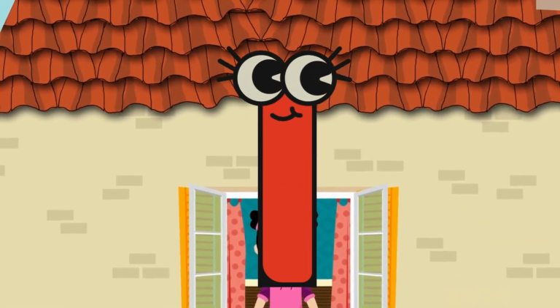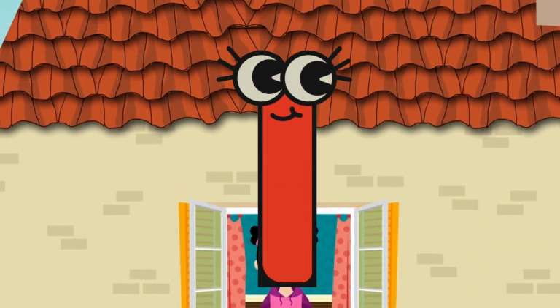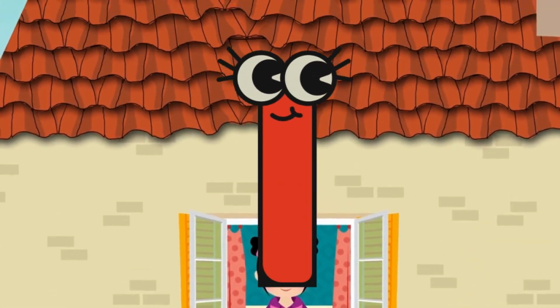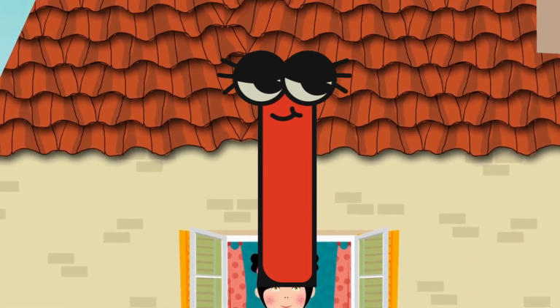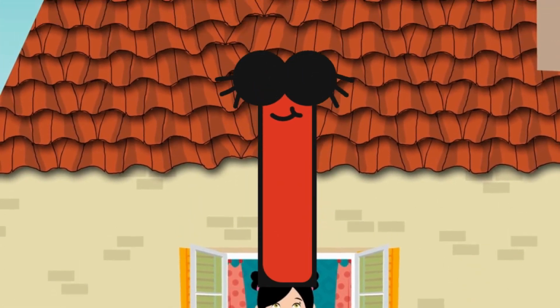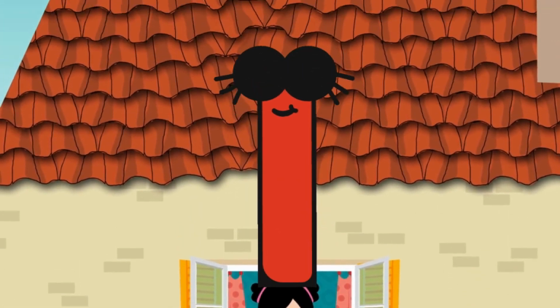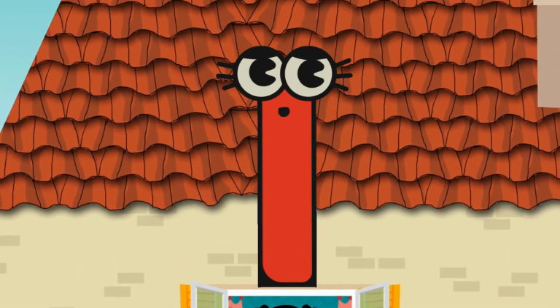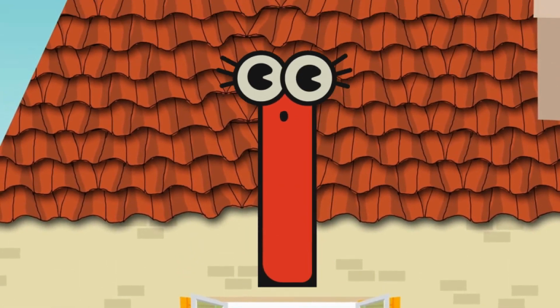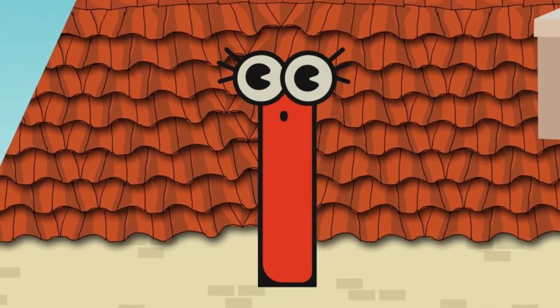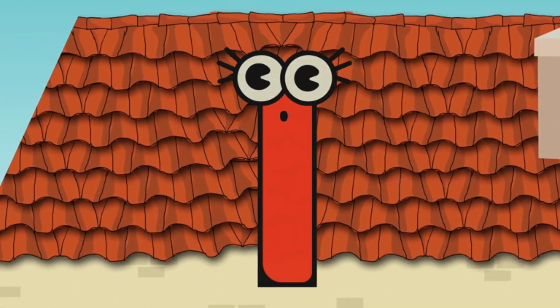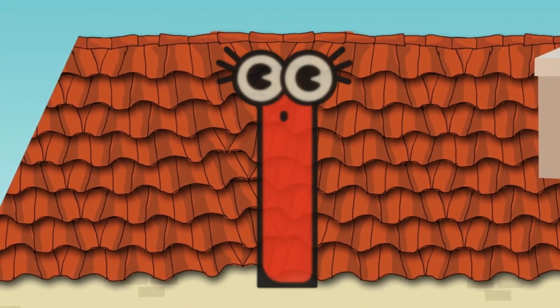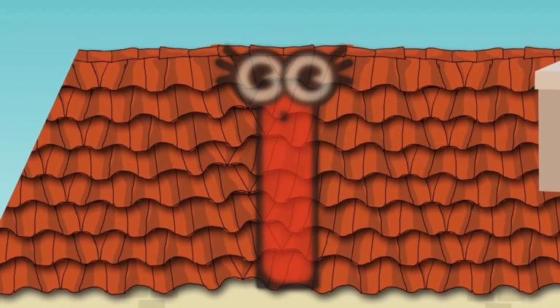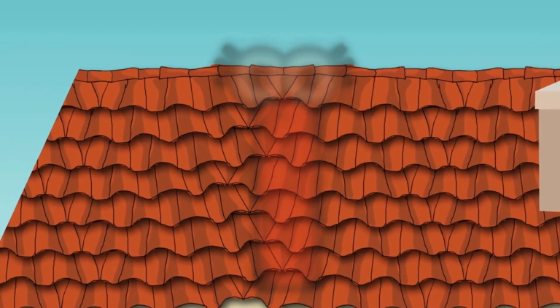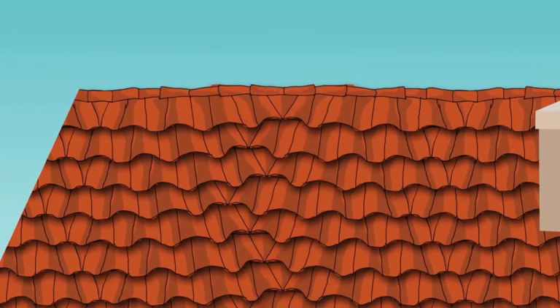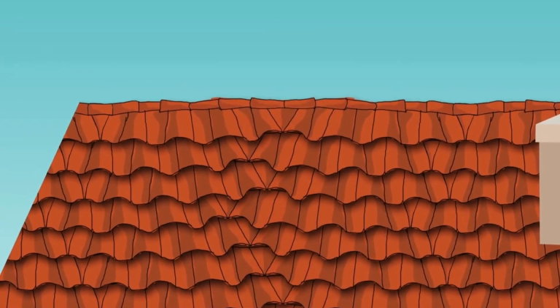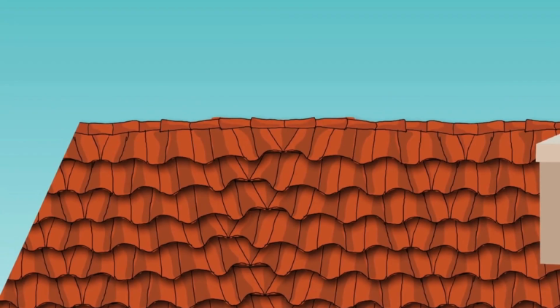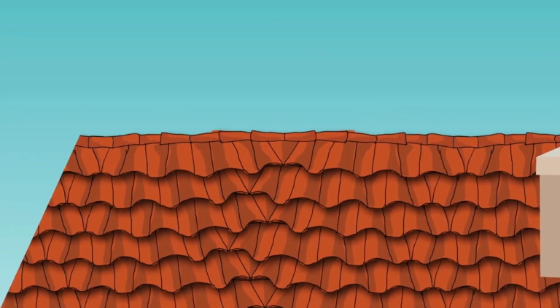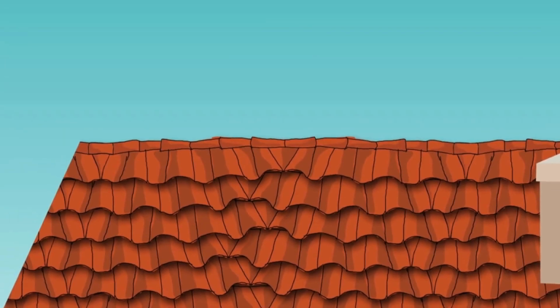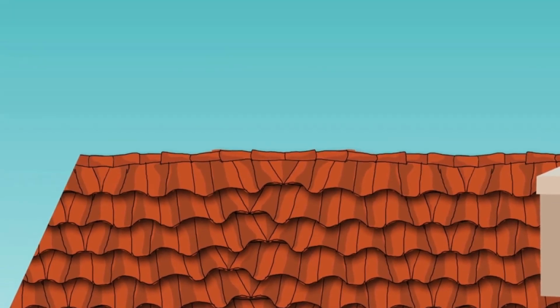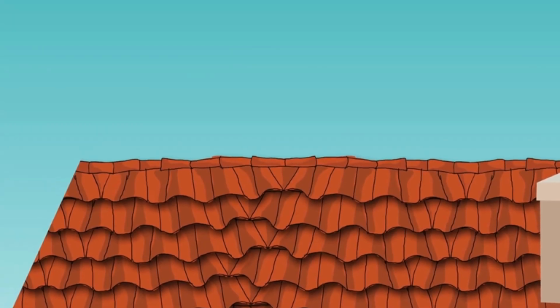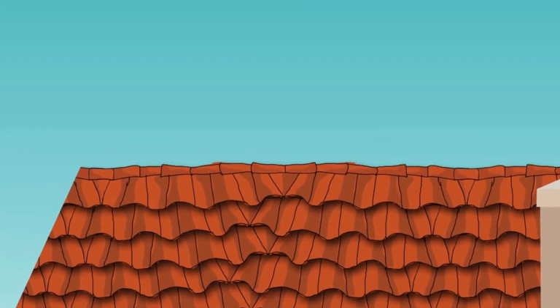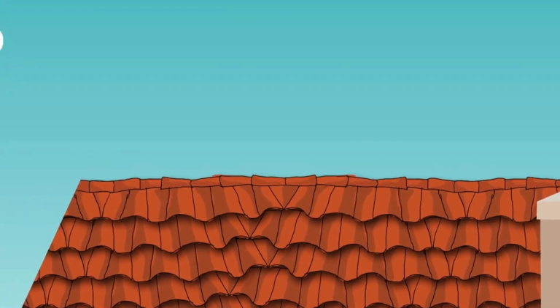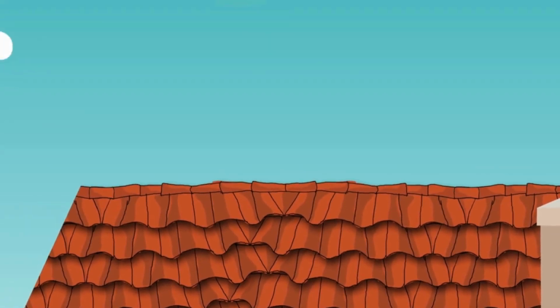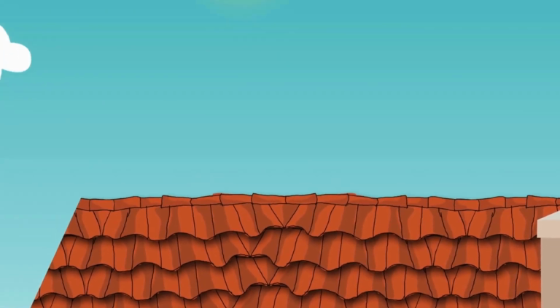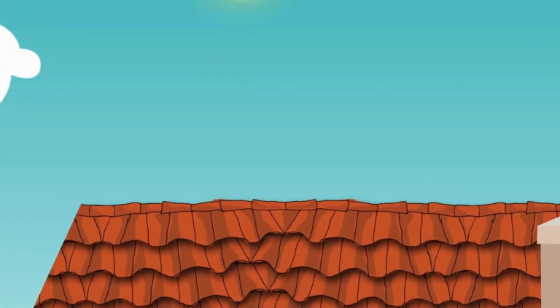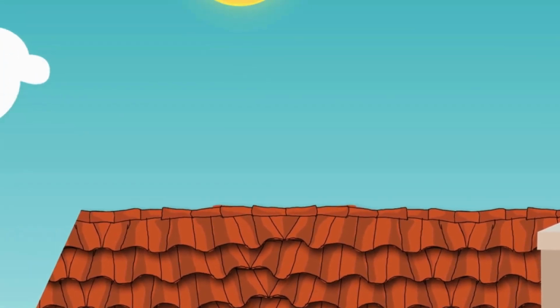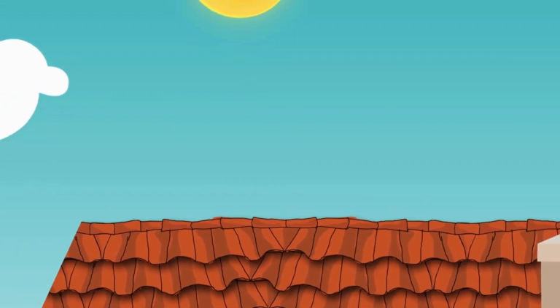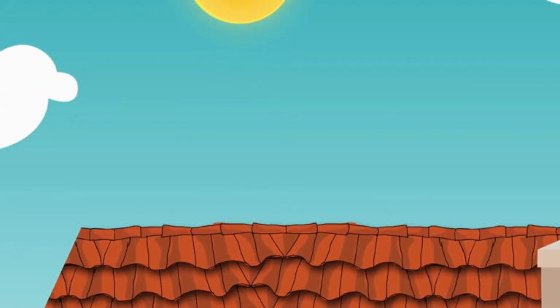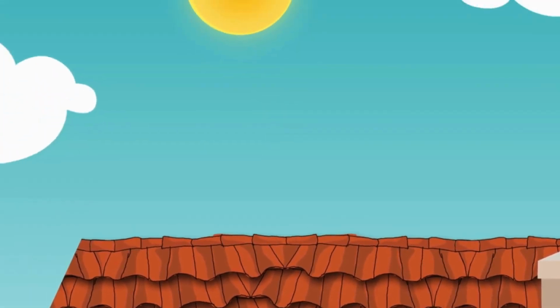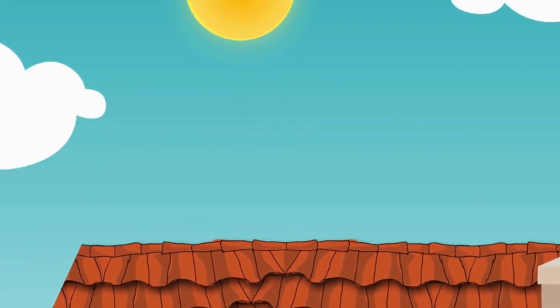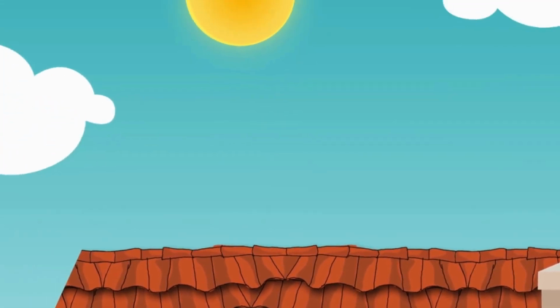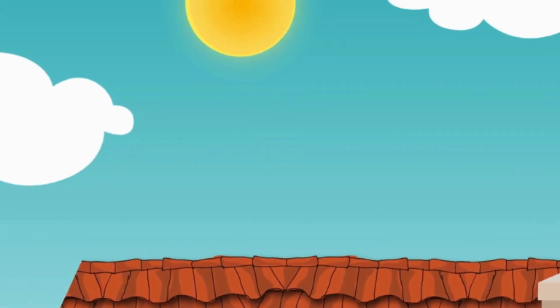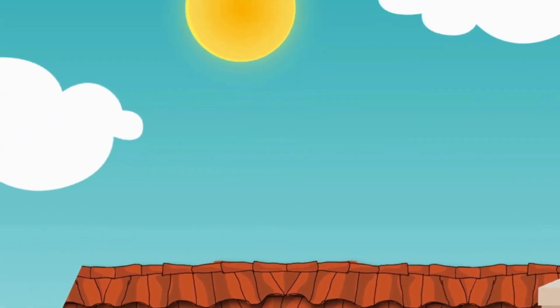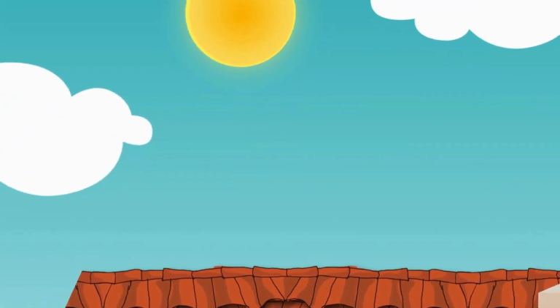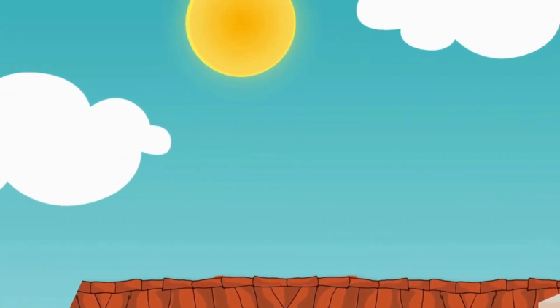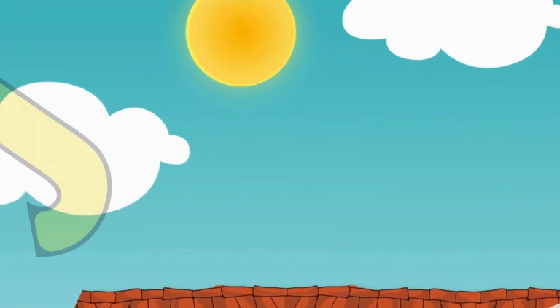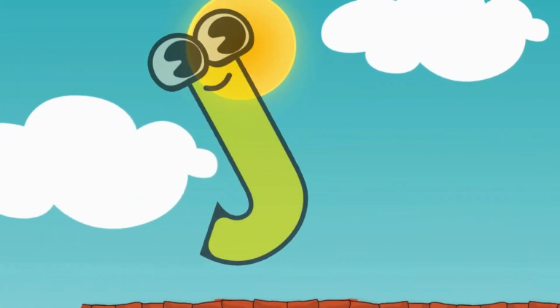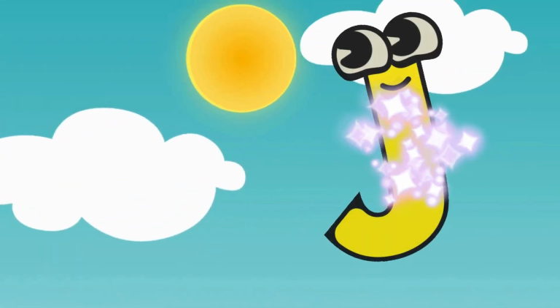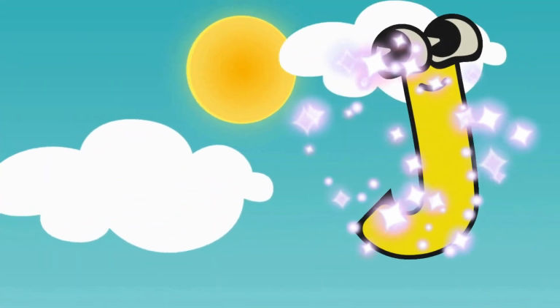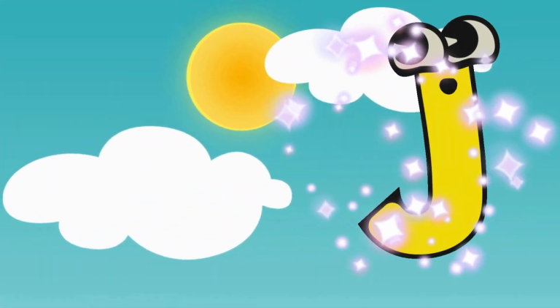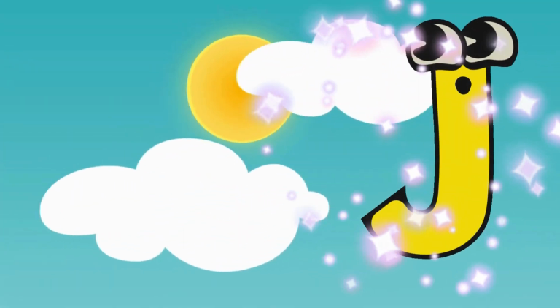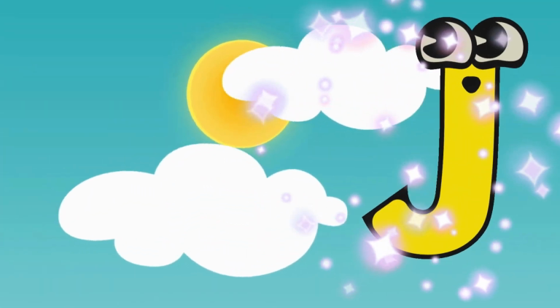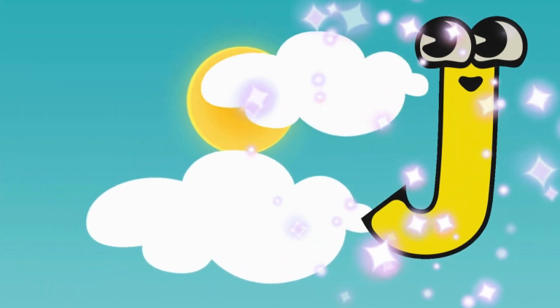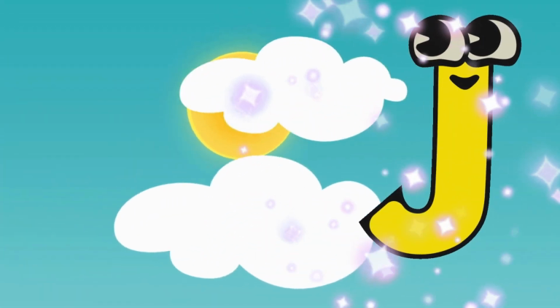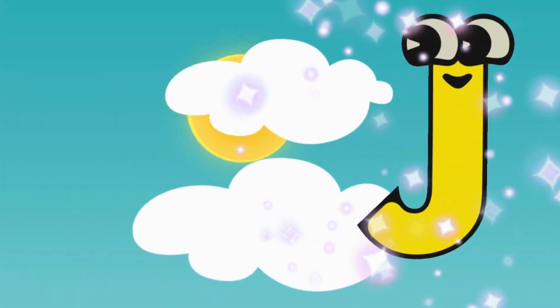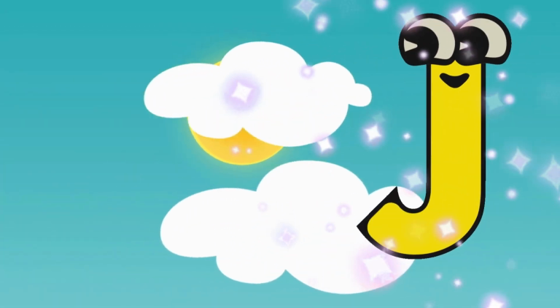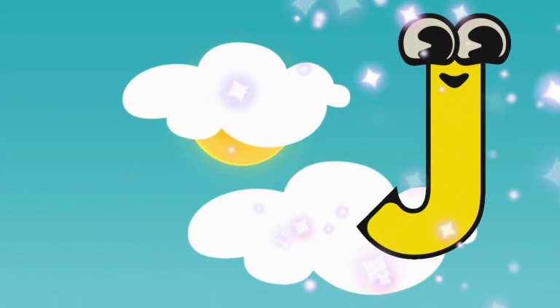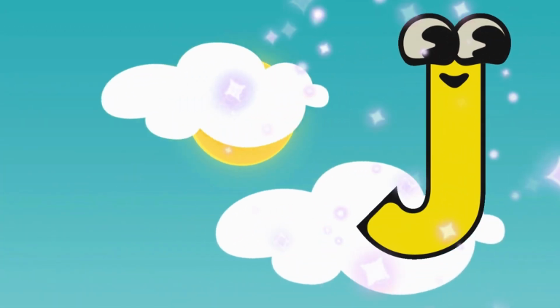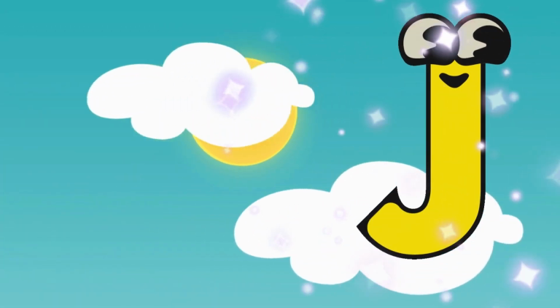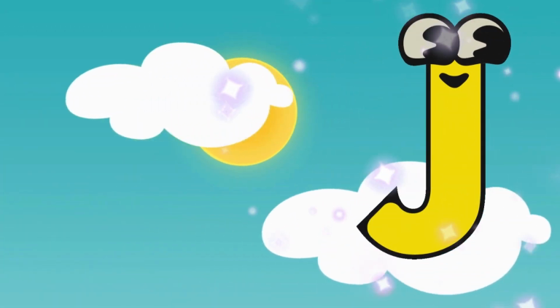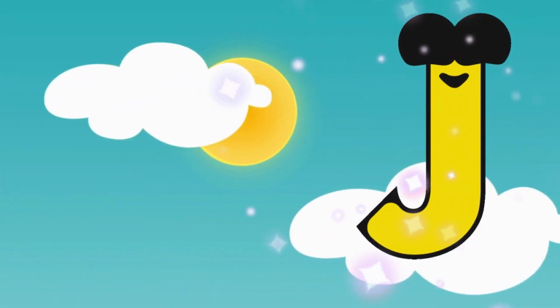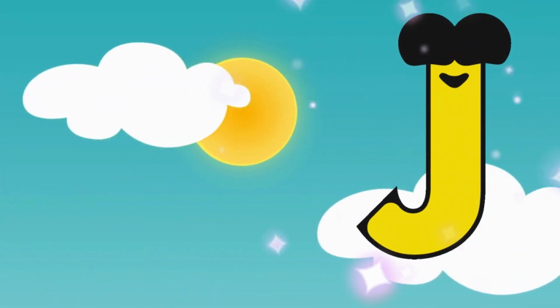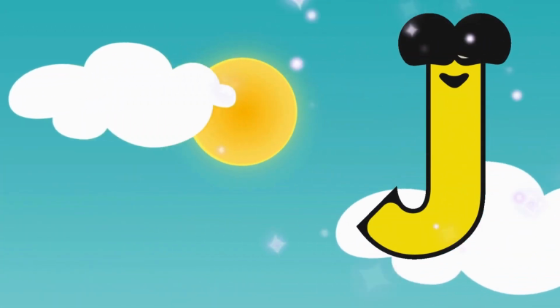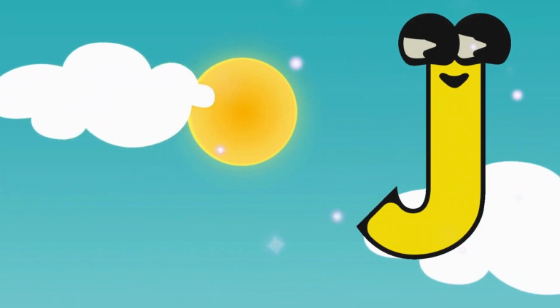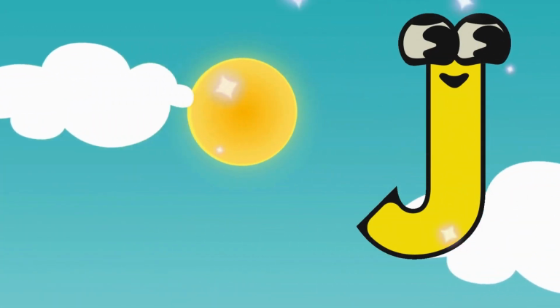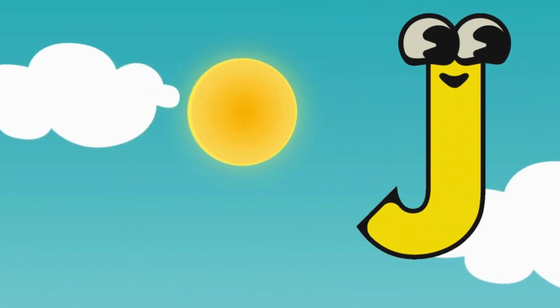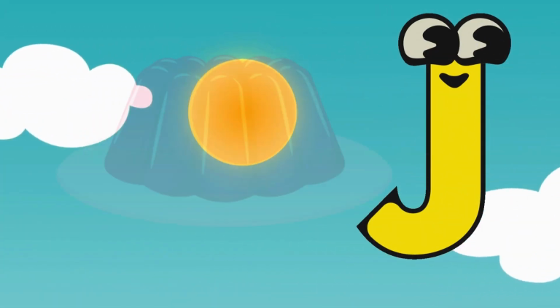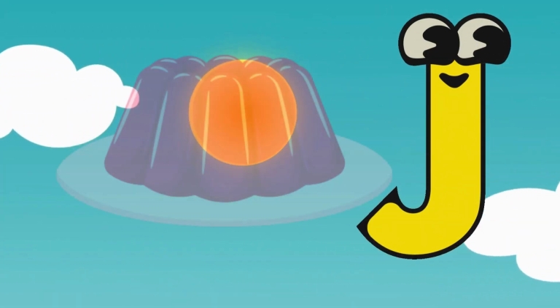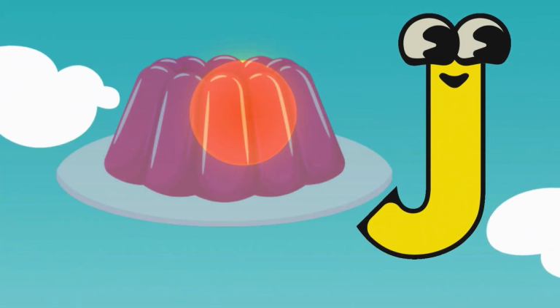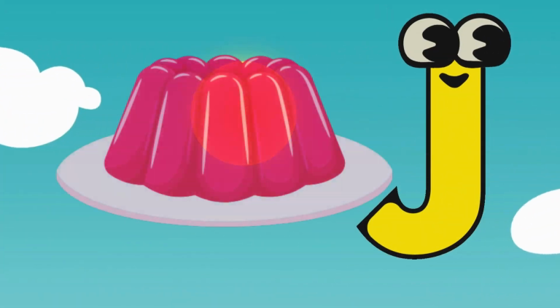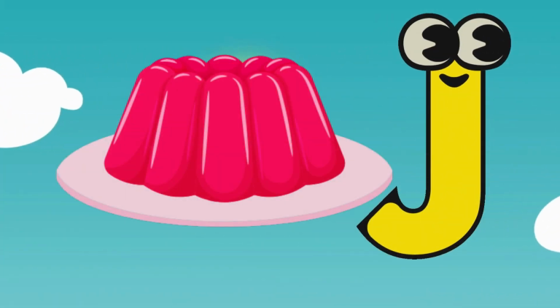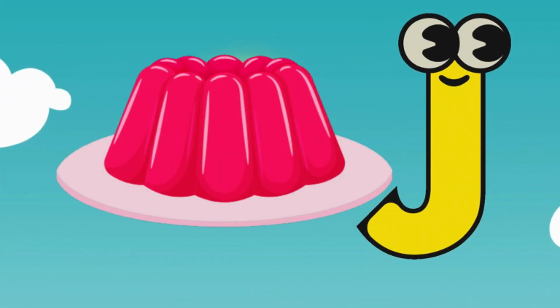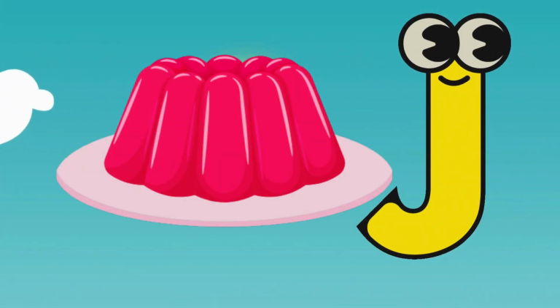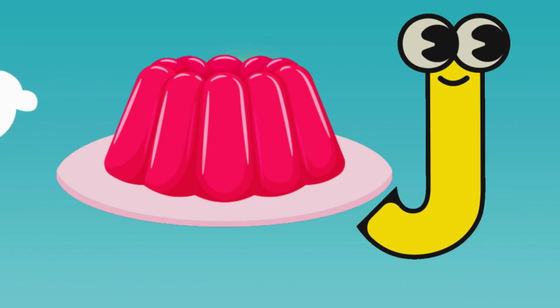Wow! We are moving up, looking for our letter! Here is the letter J! J is for Jelly!